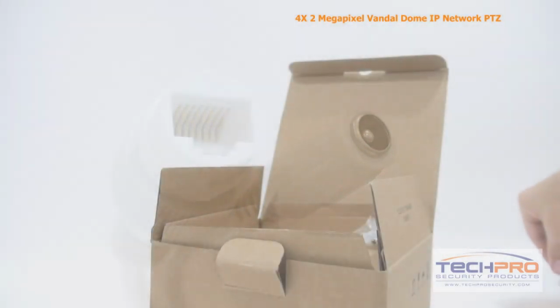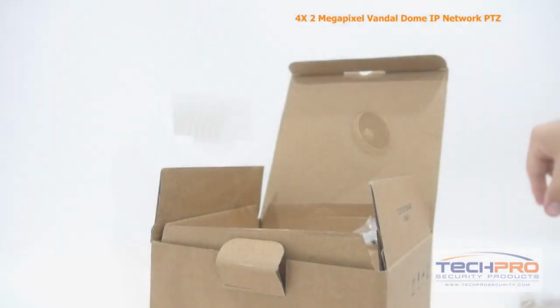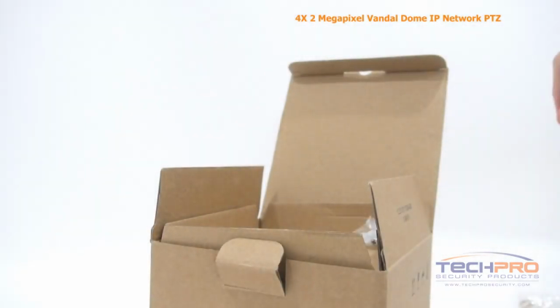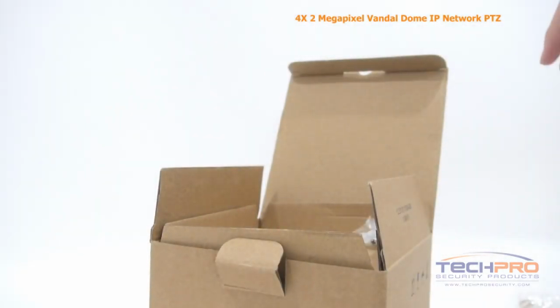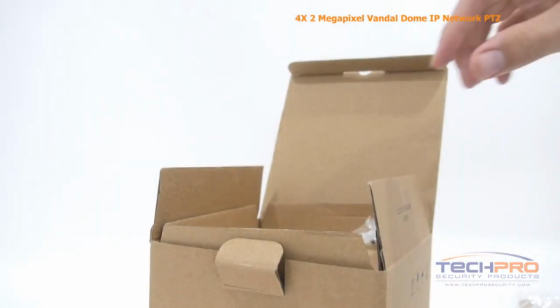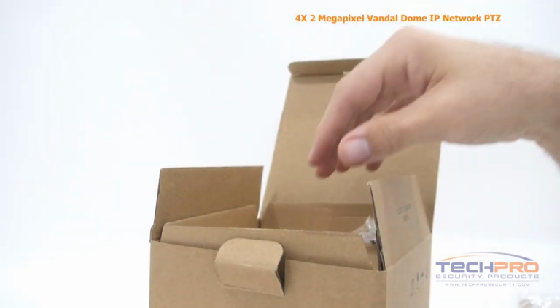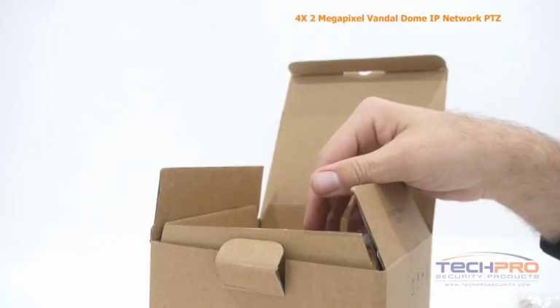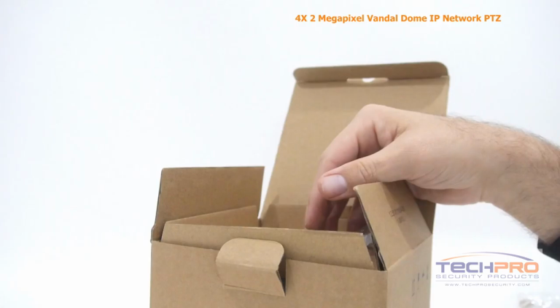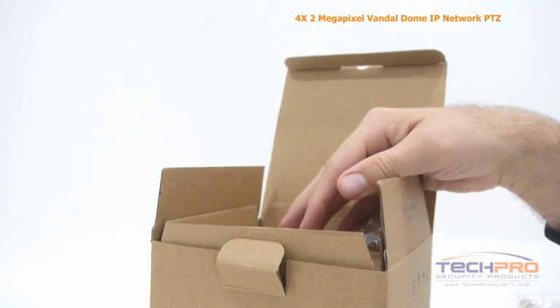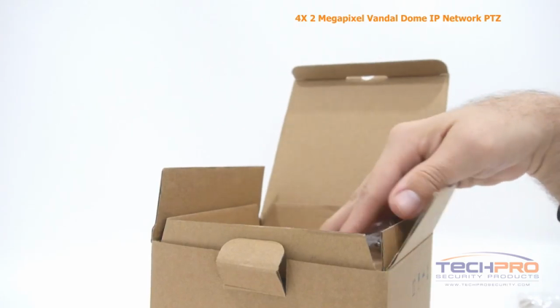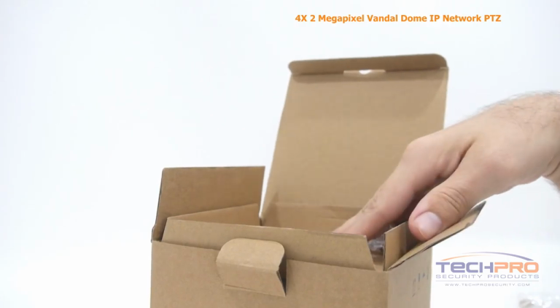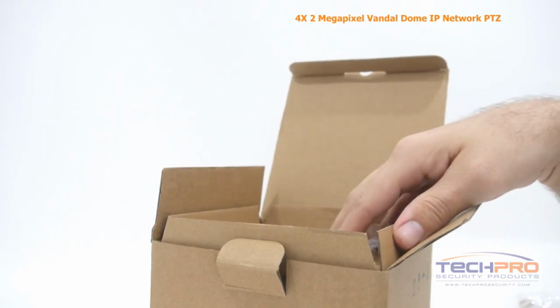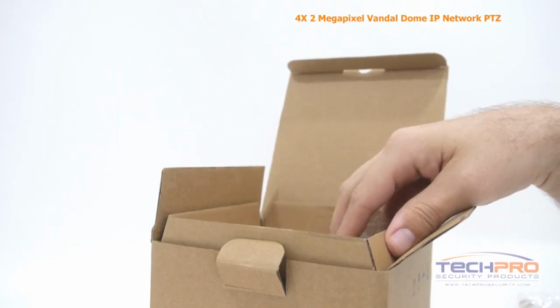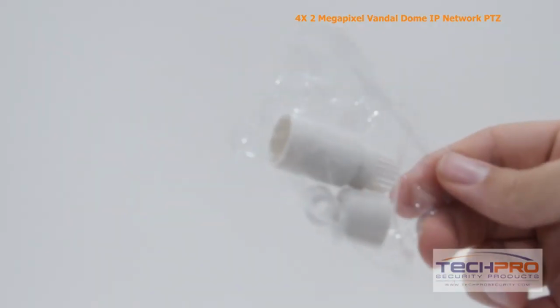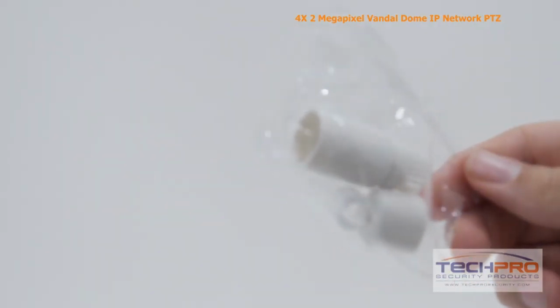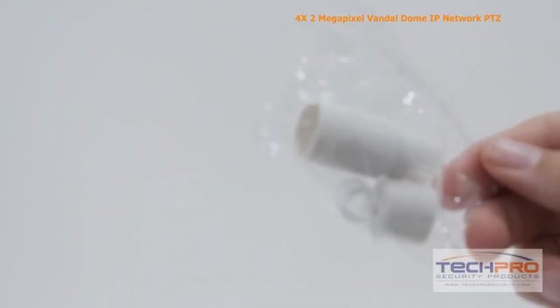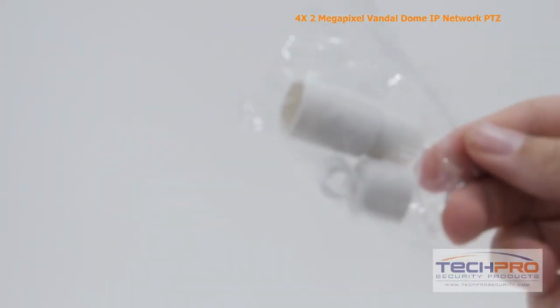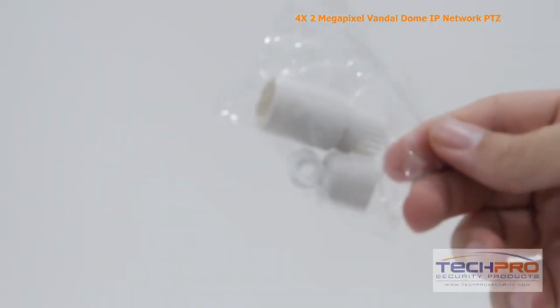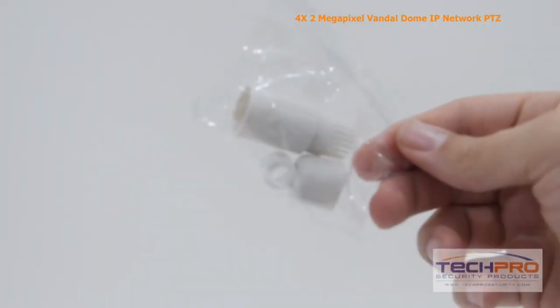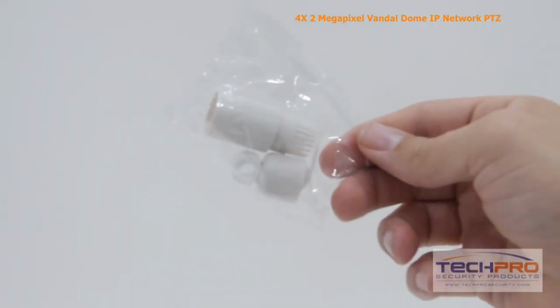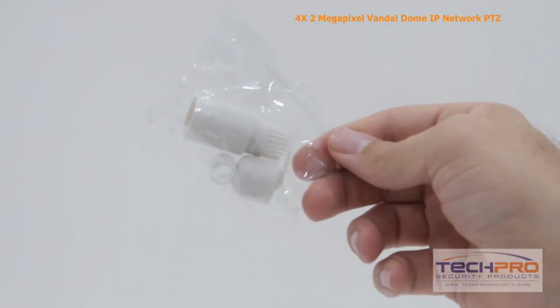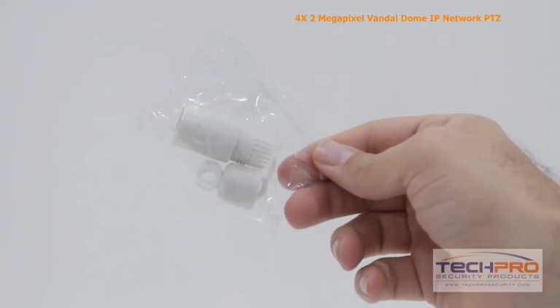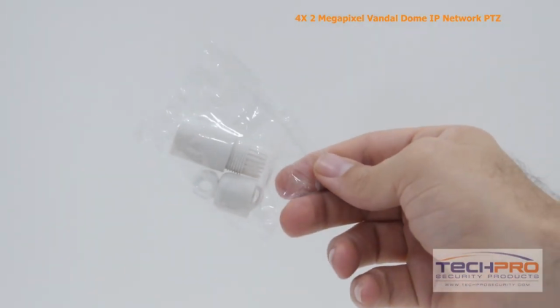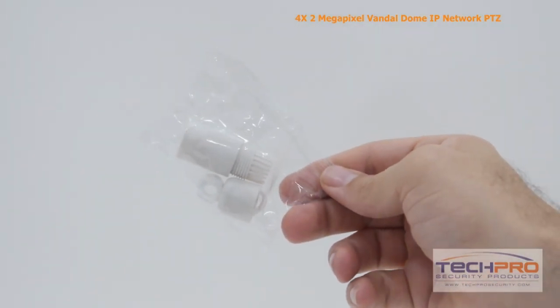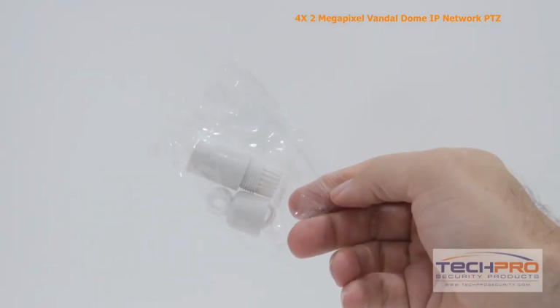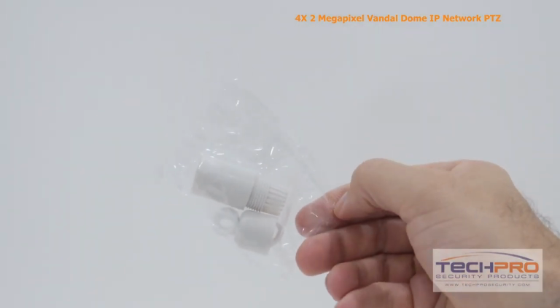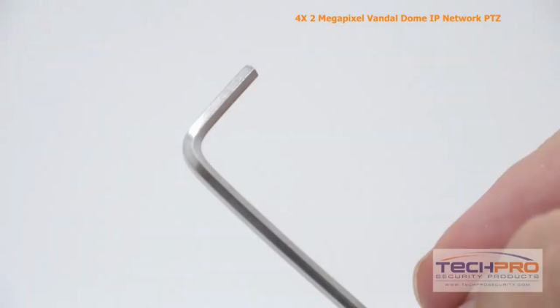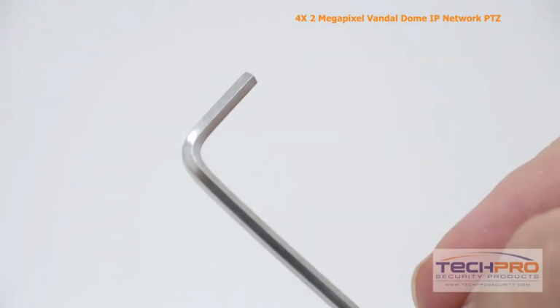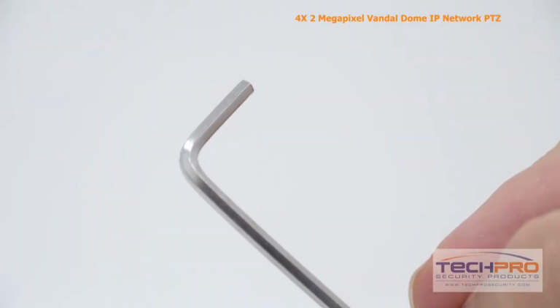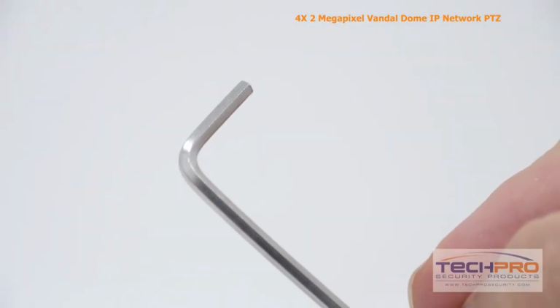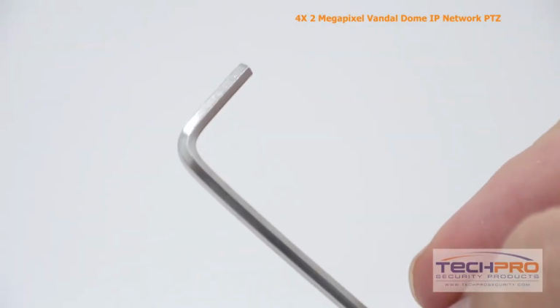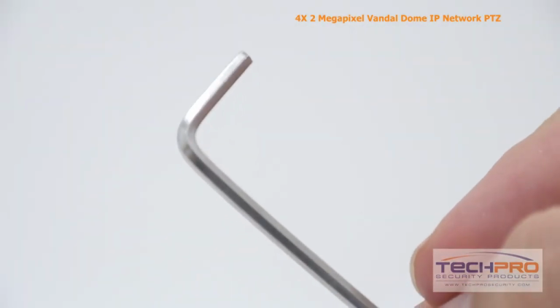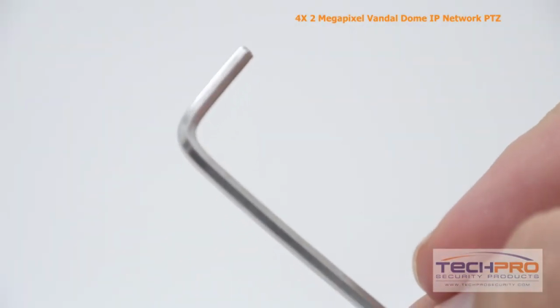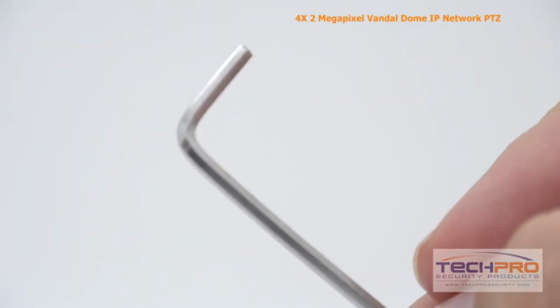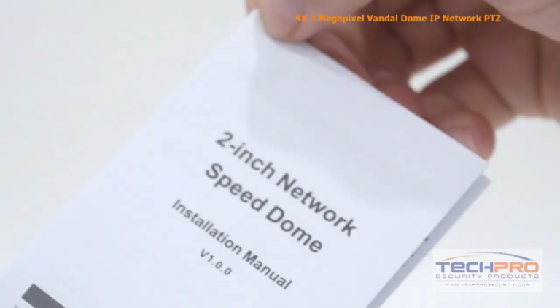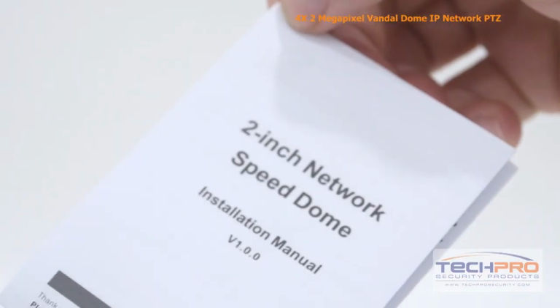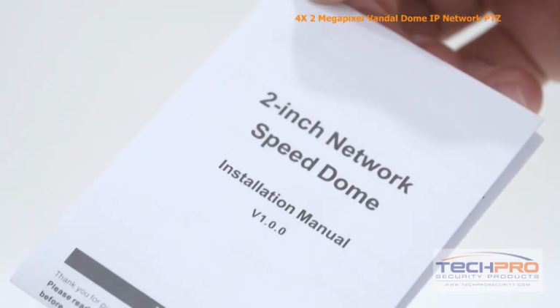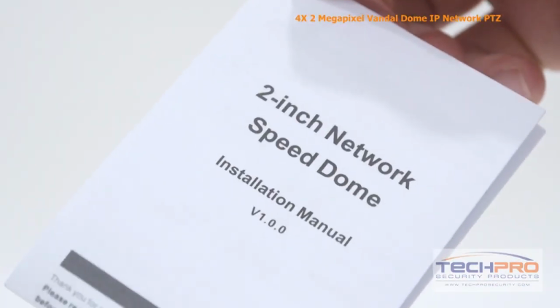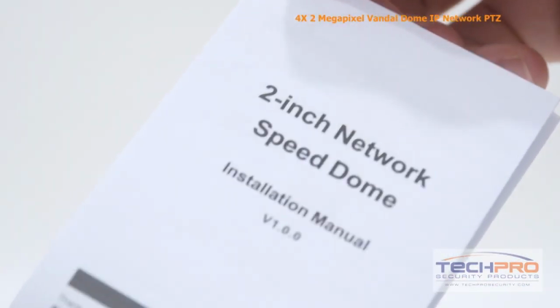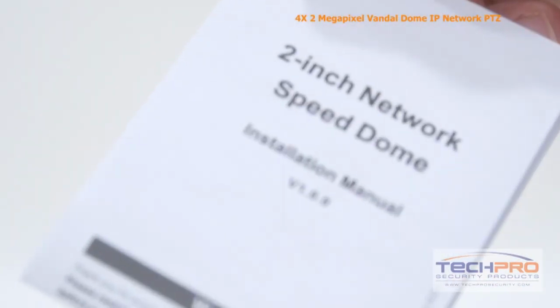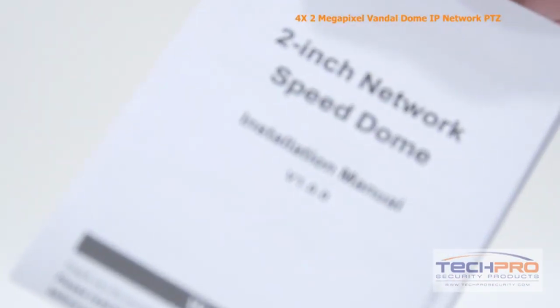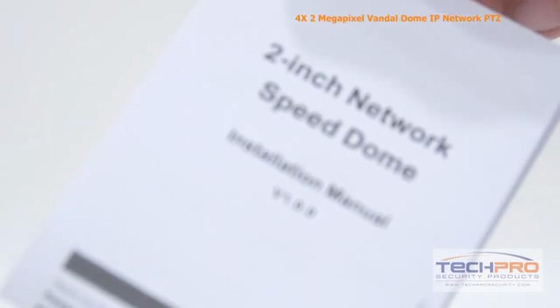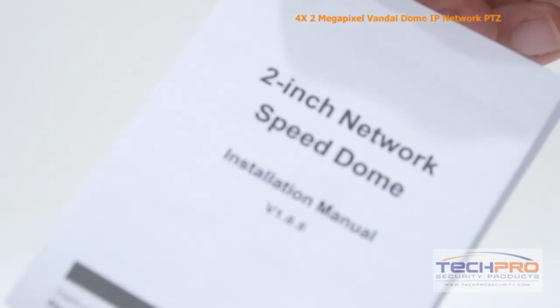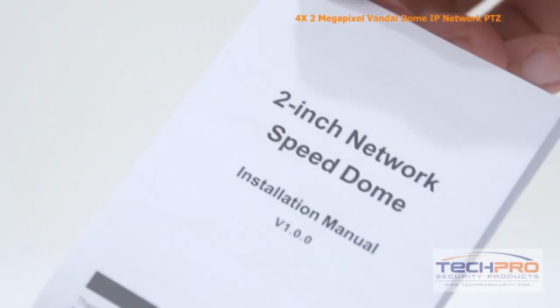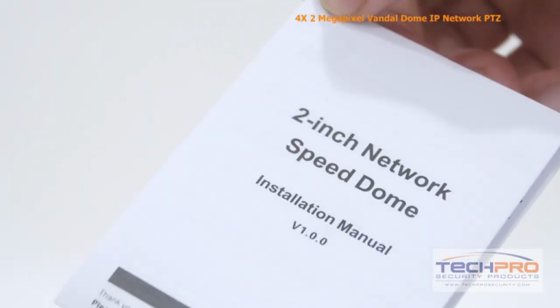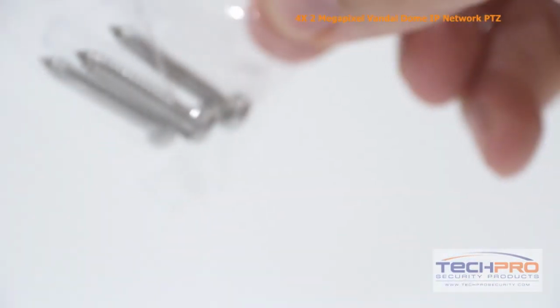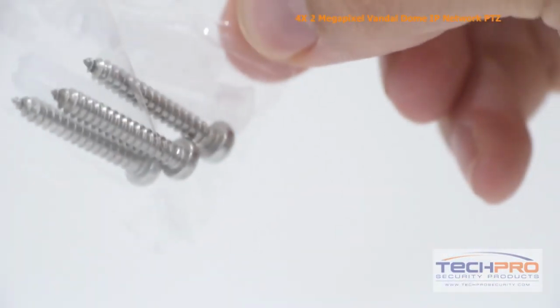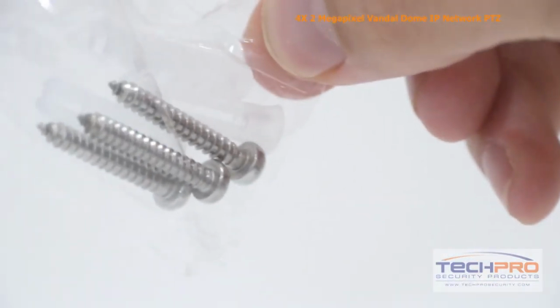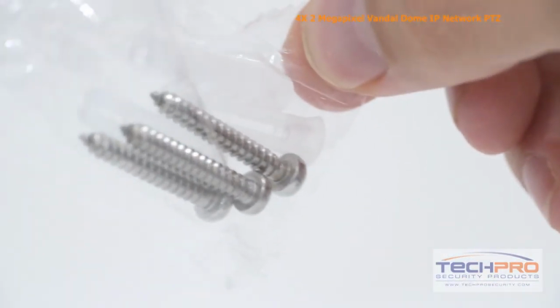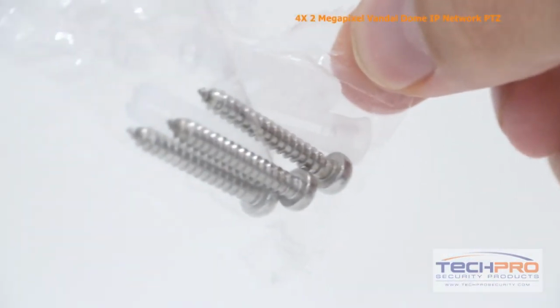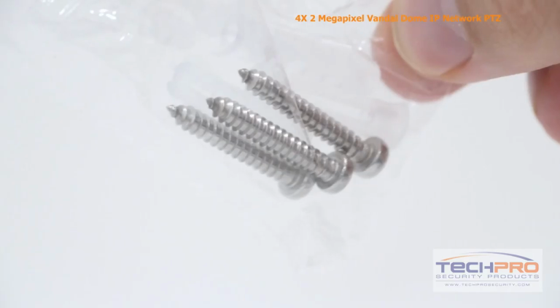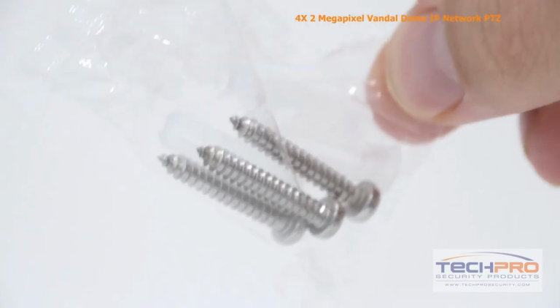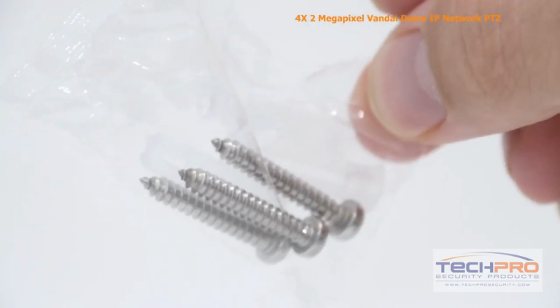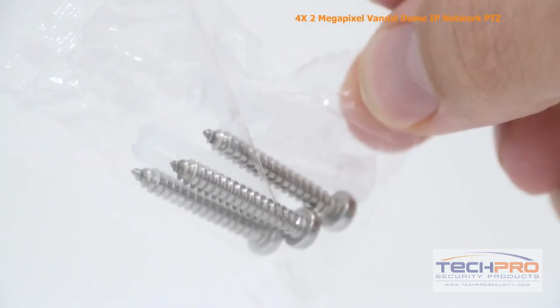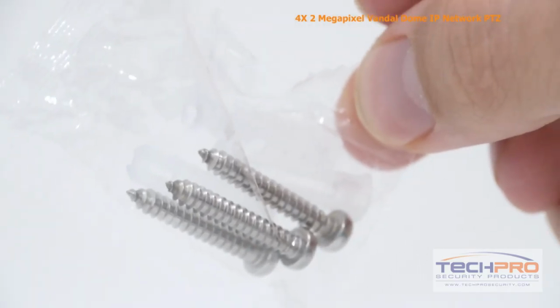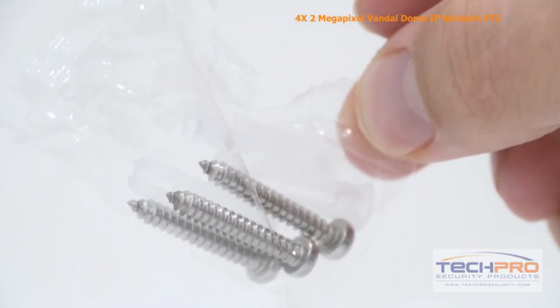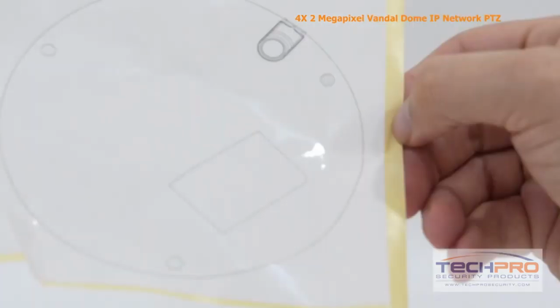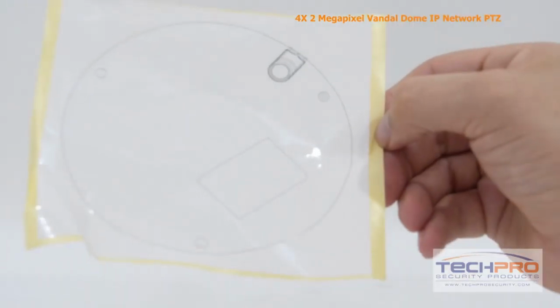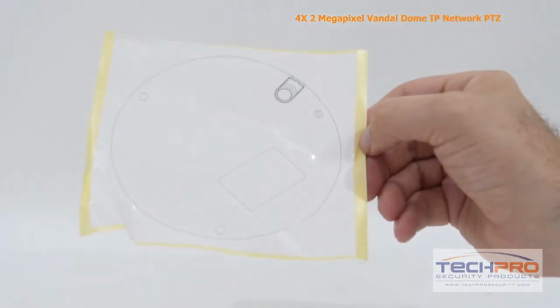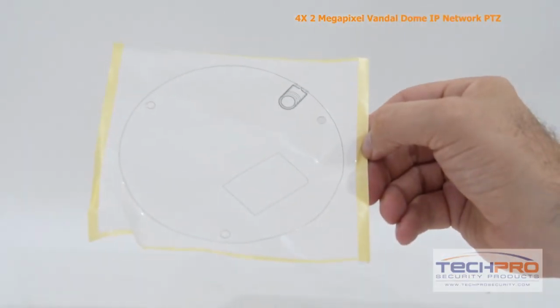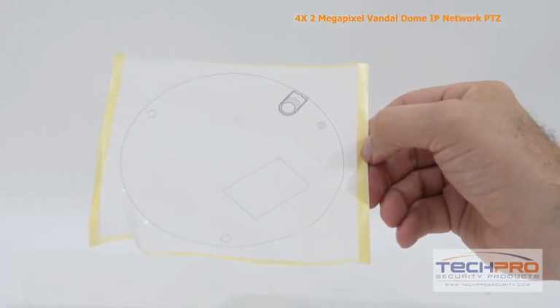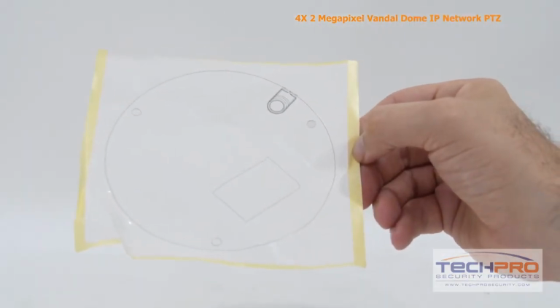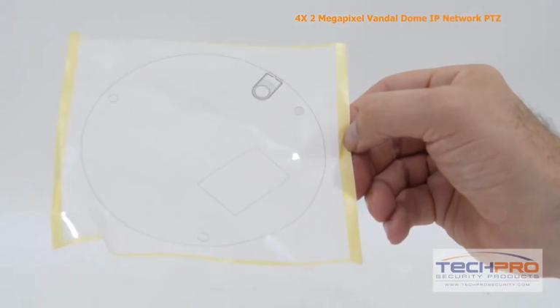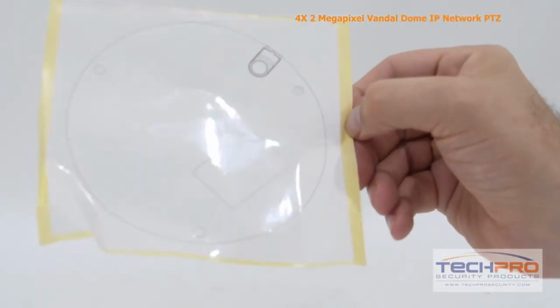Inside the box you'll also find an Ethernet port protector, an Allen wrench, an instruction manual, mounting screws and pegs, and a mounting template.